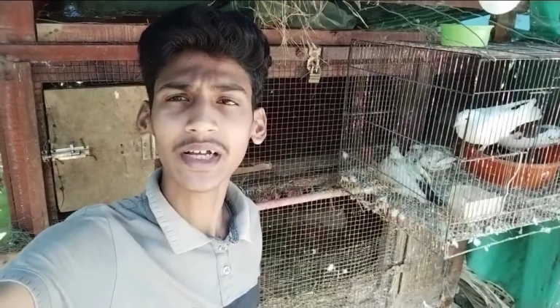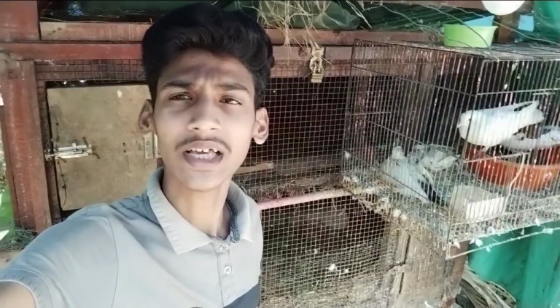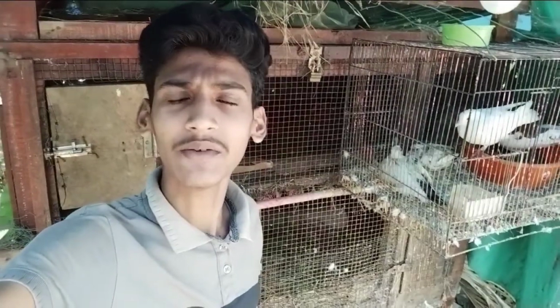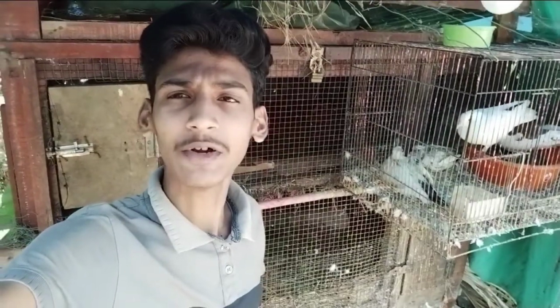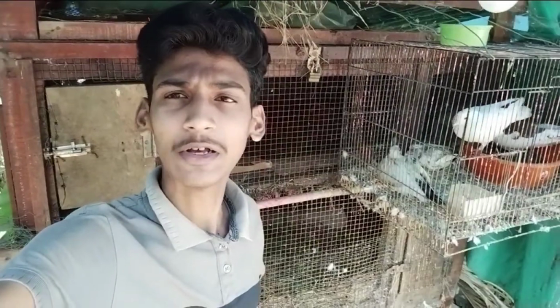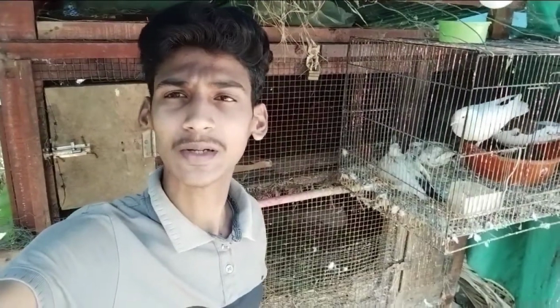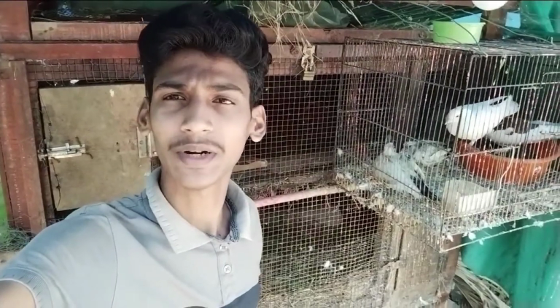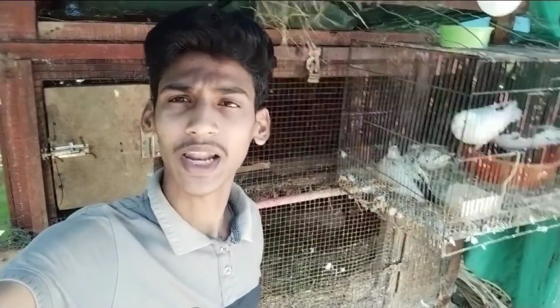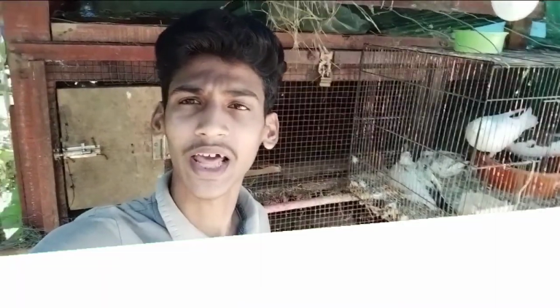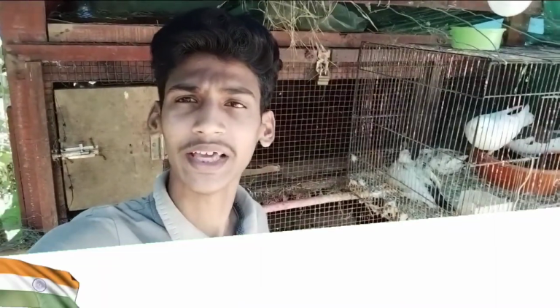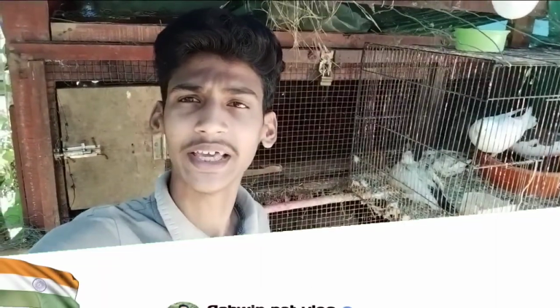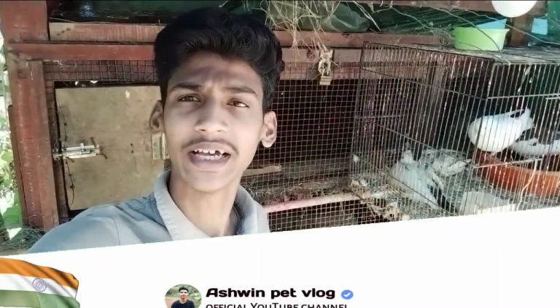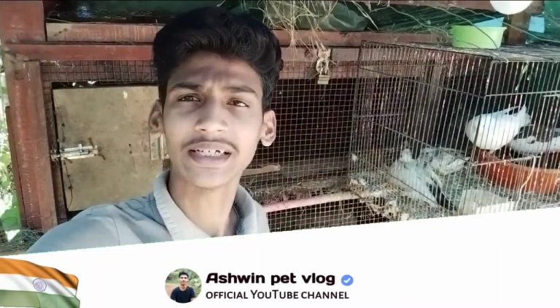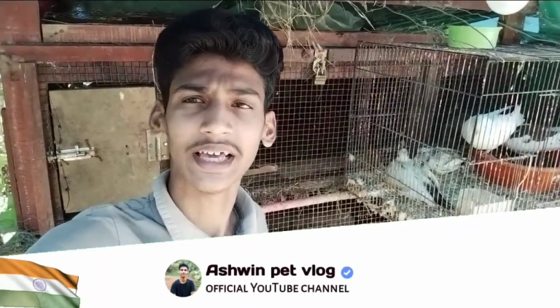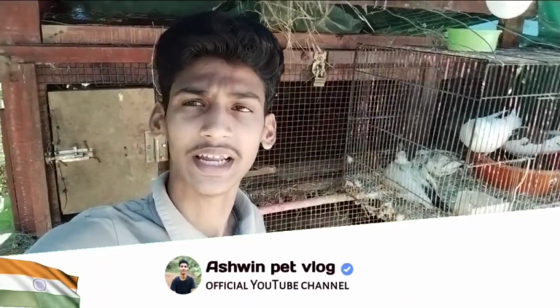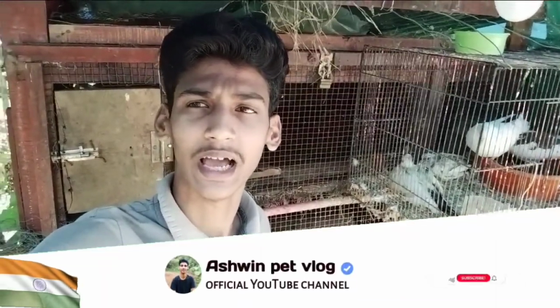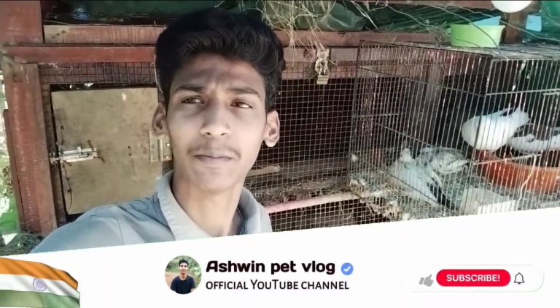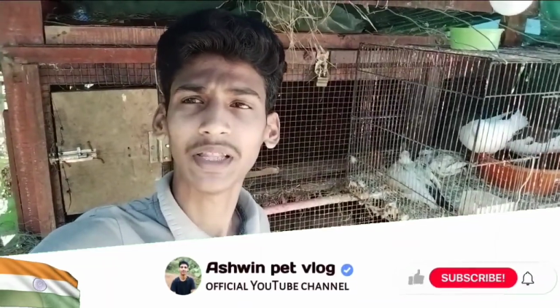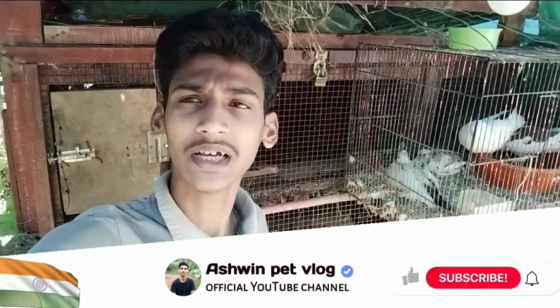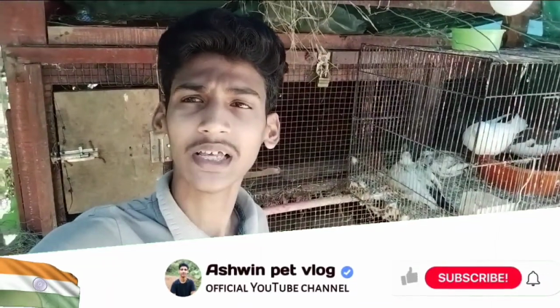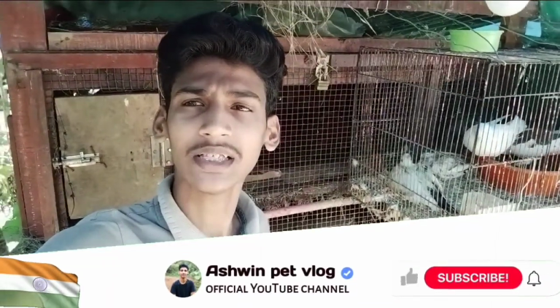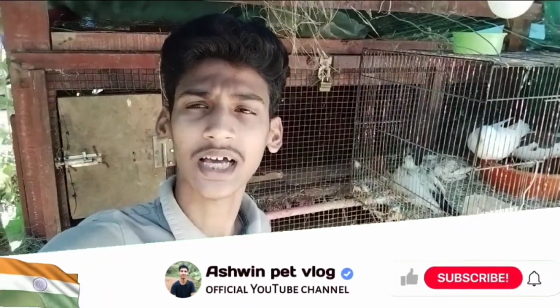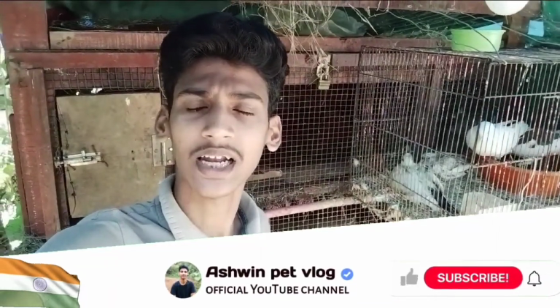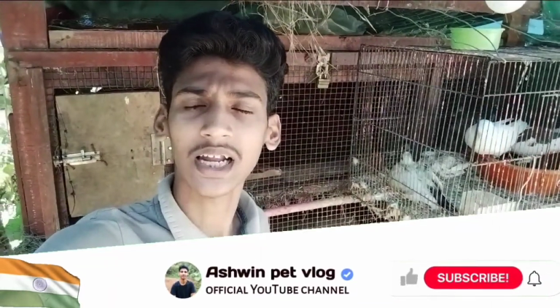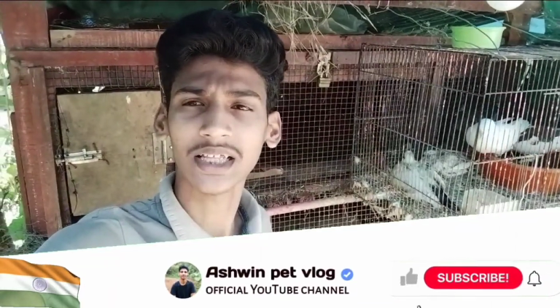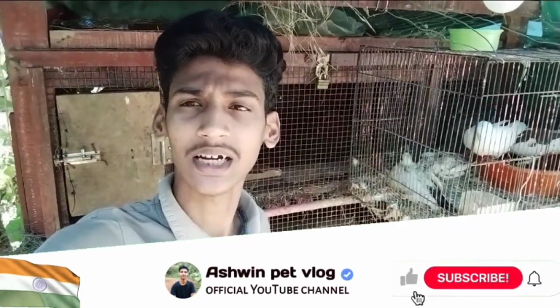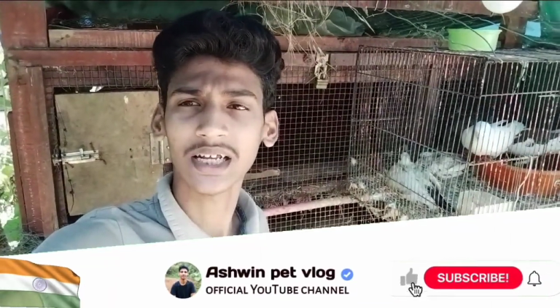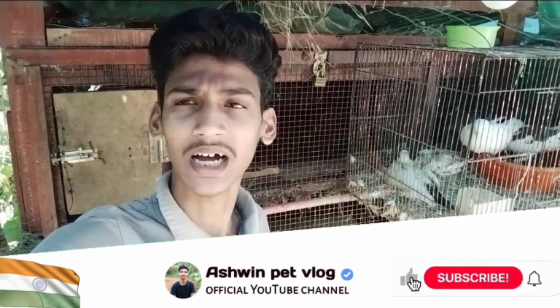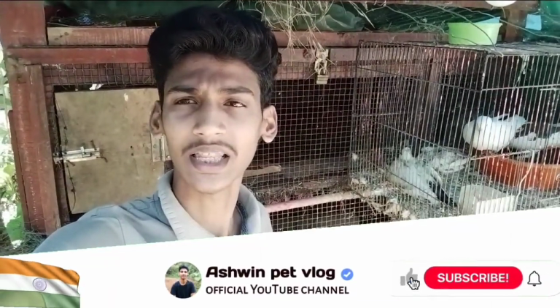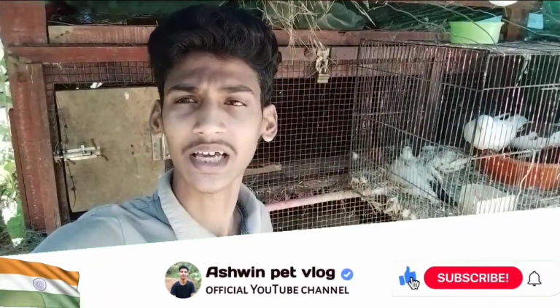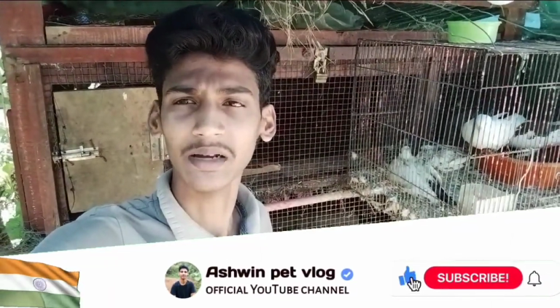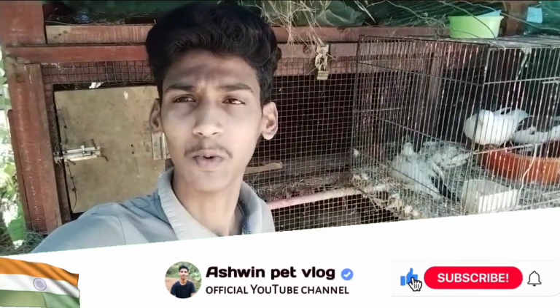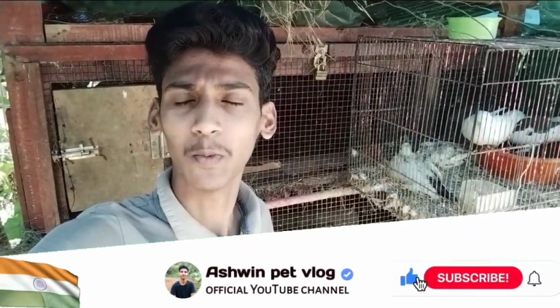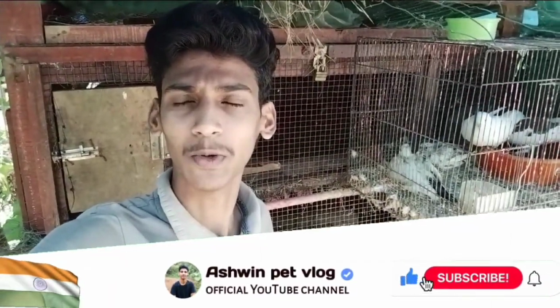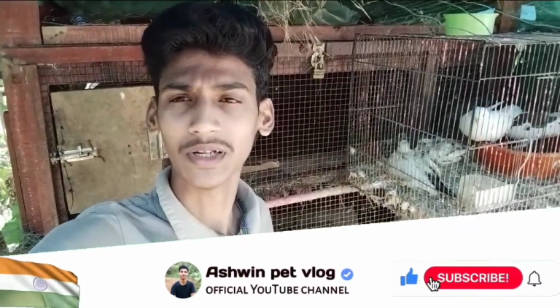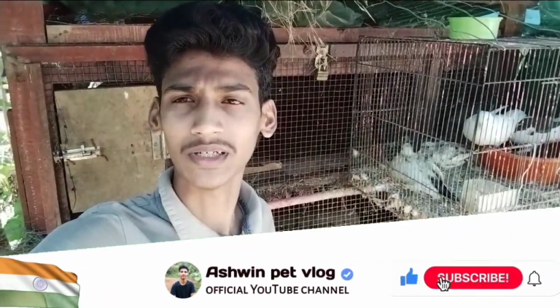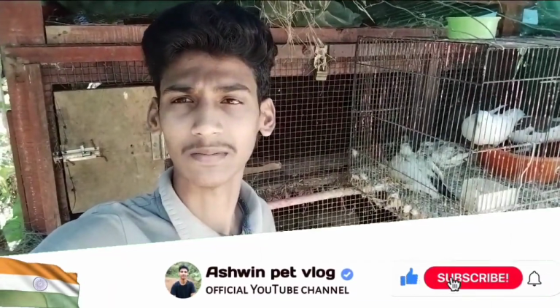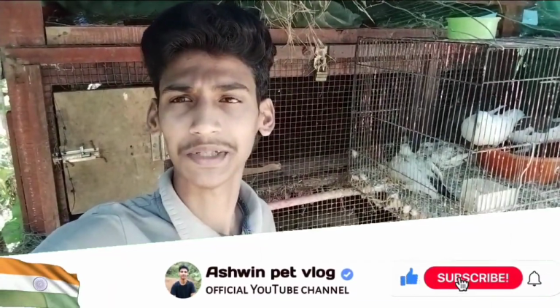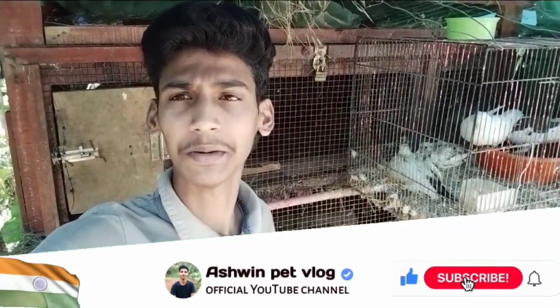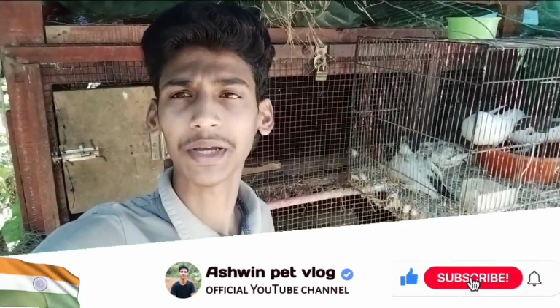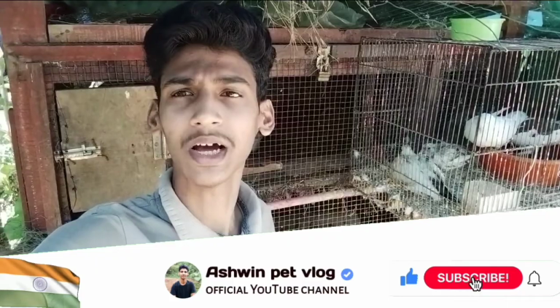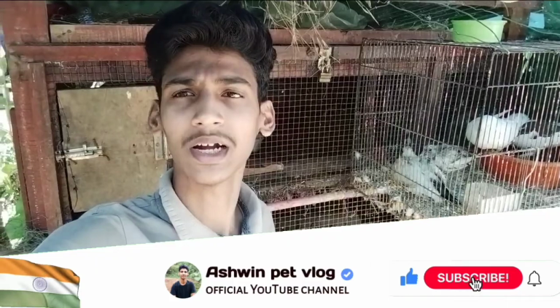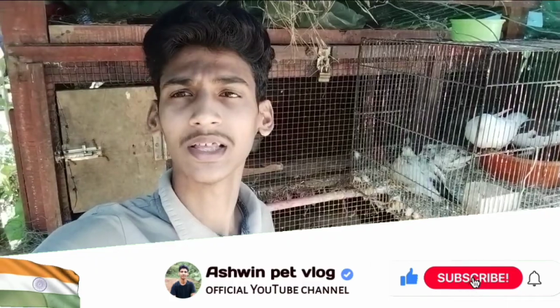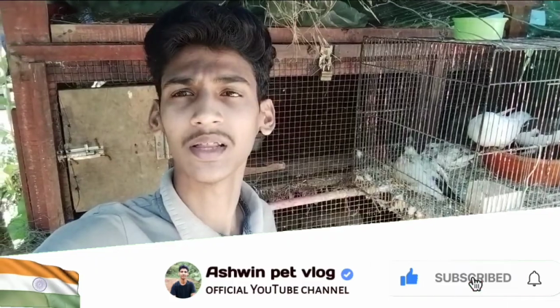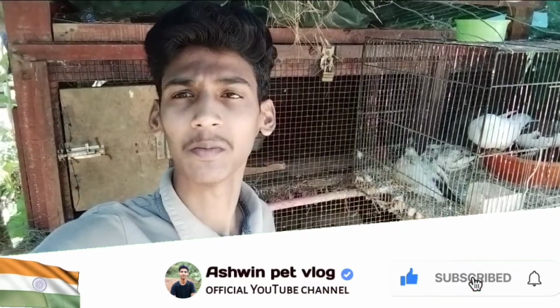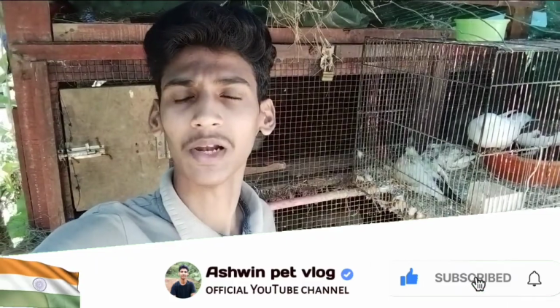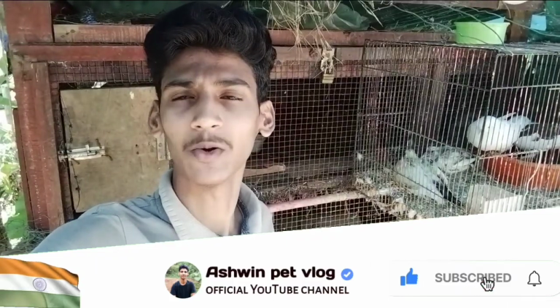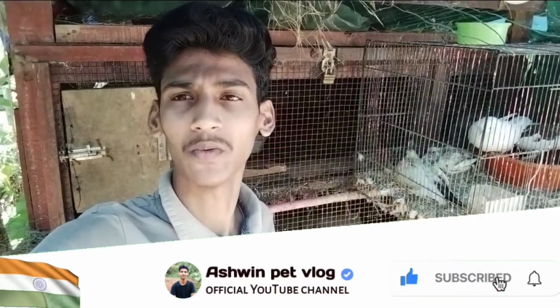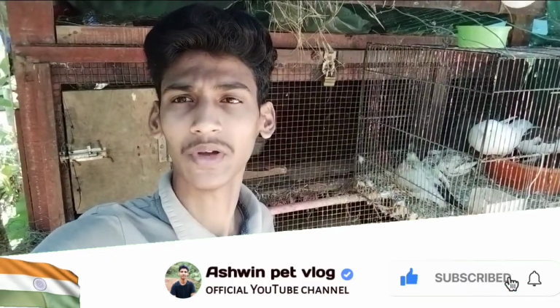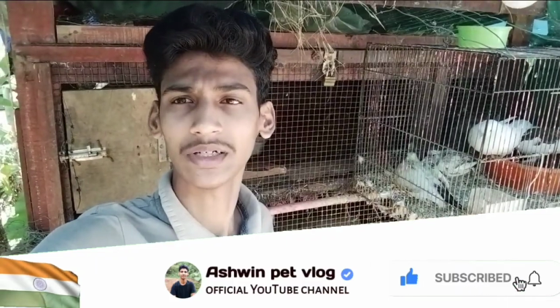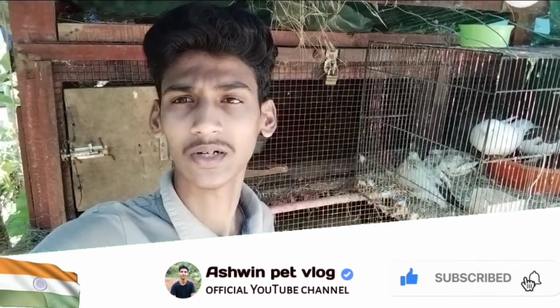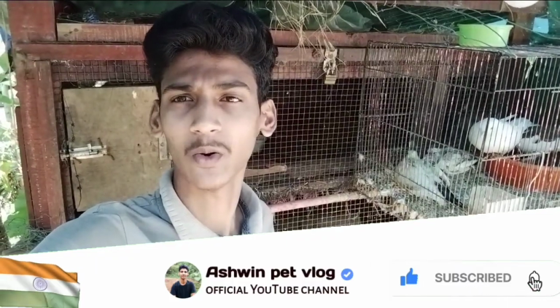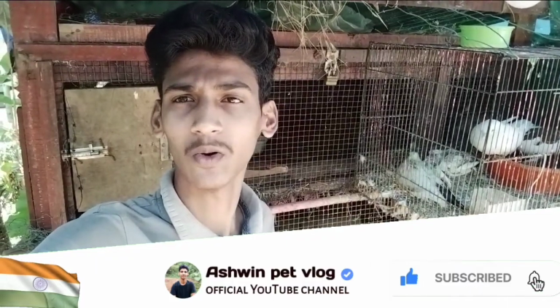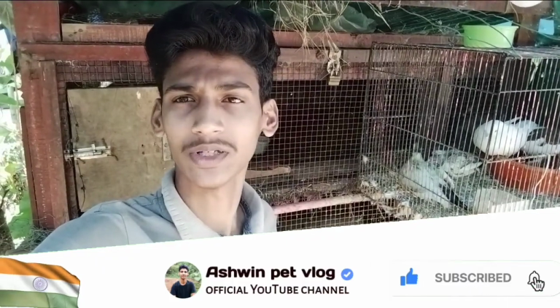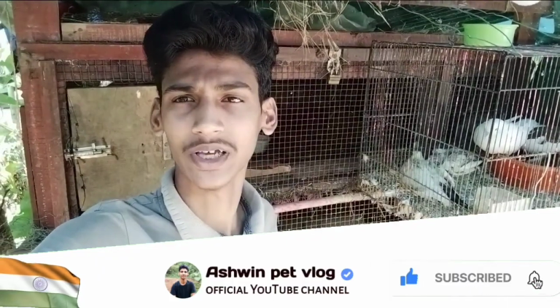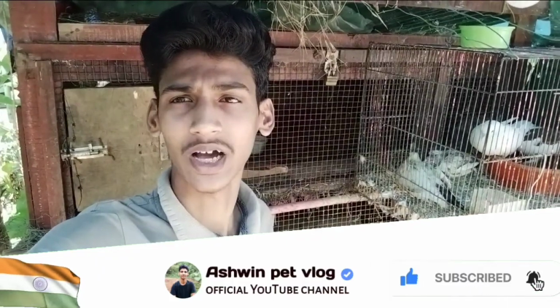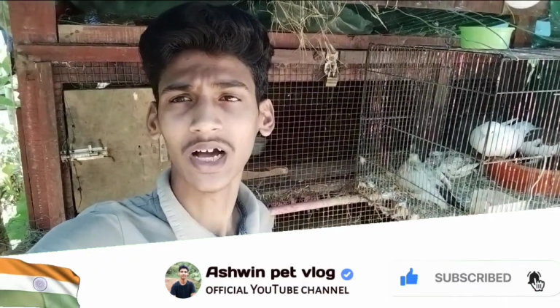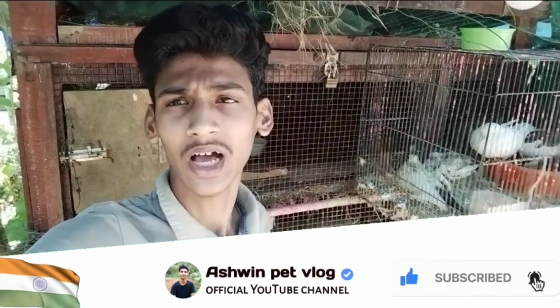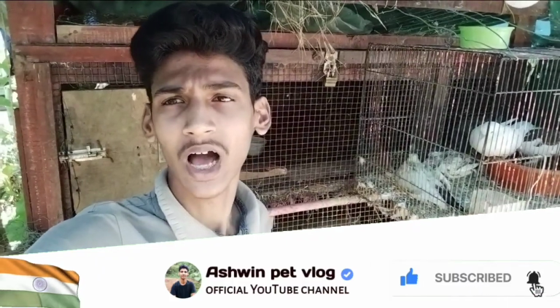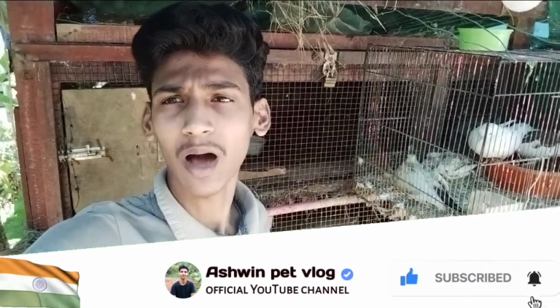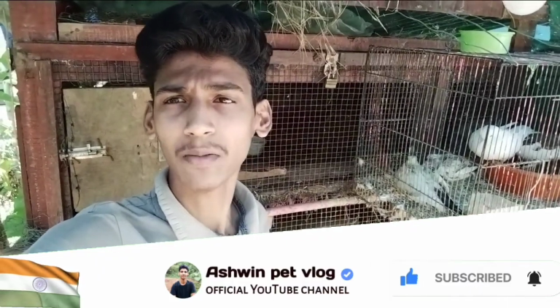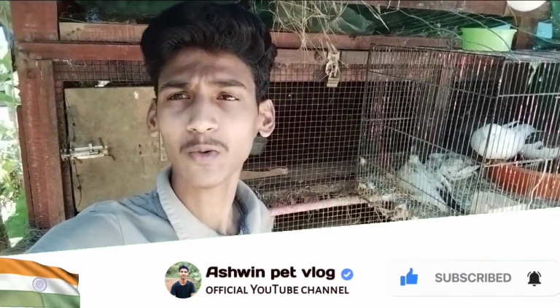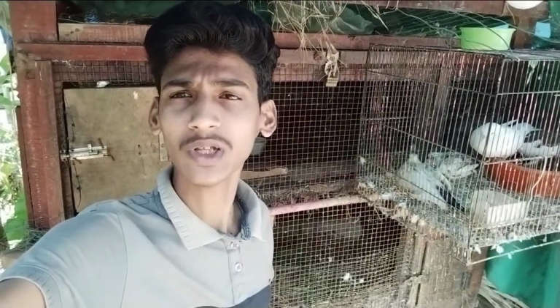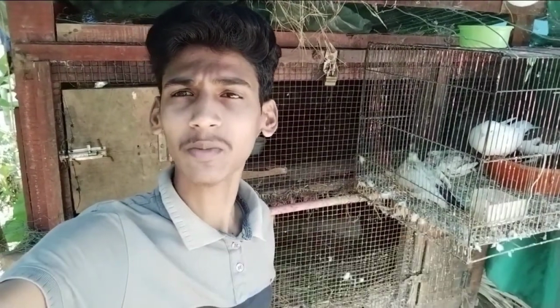Please like and share this video. Please subscribe and hit the notification bell. Please don't forget to subscribe to our channel.